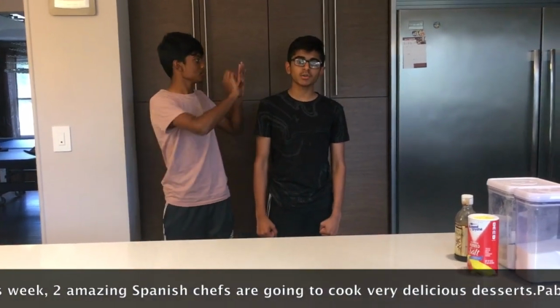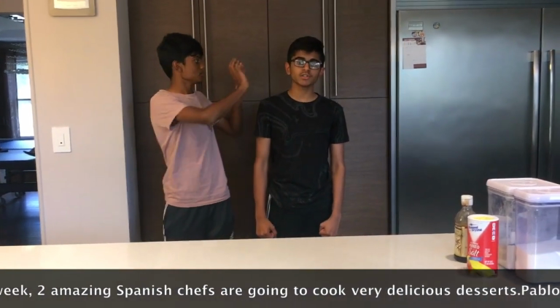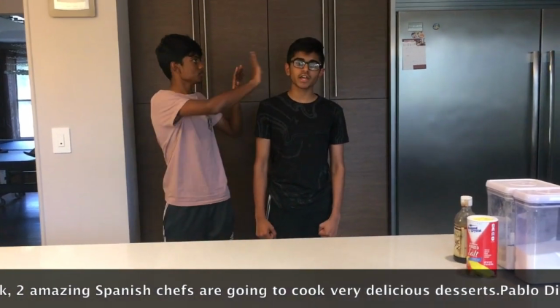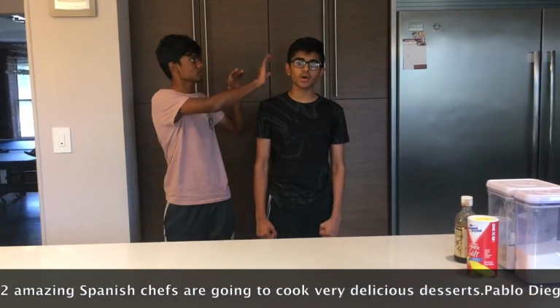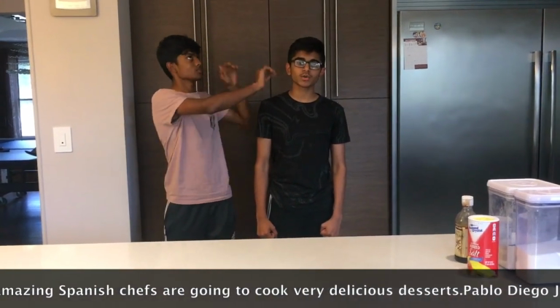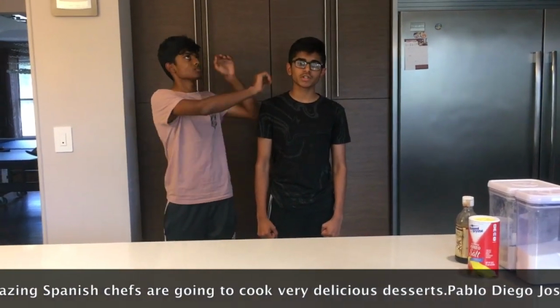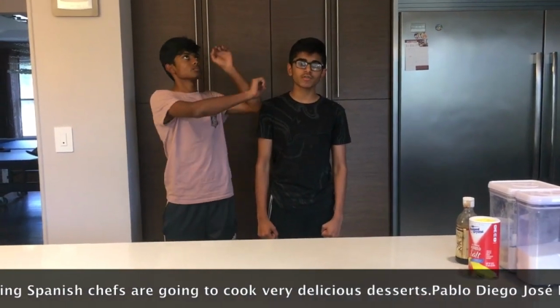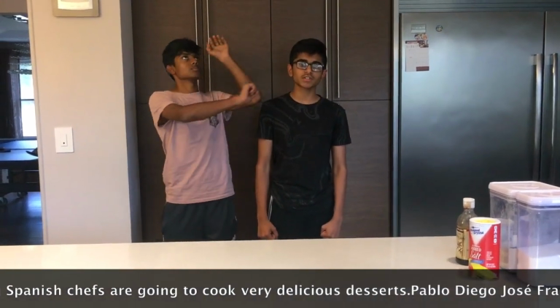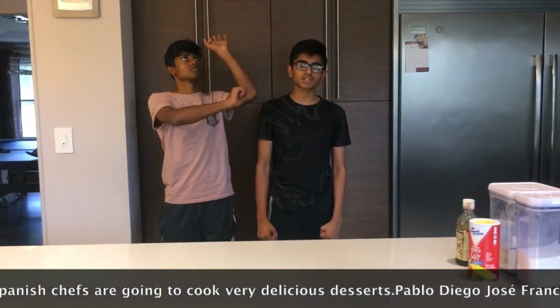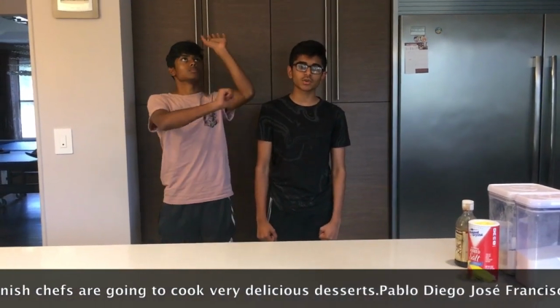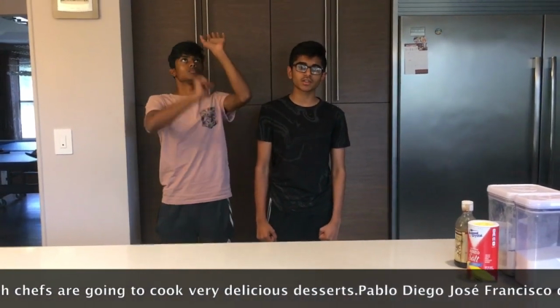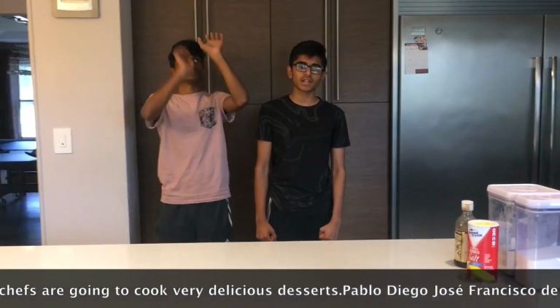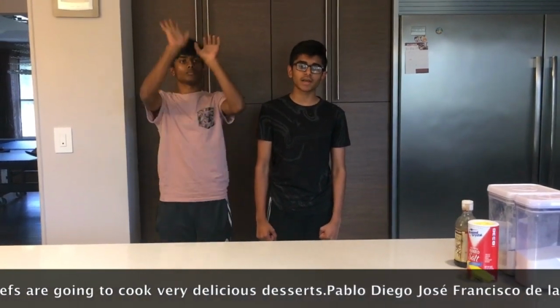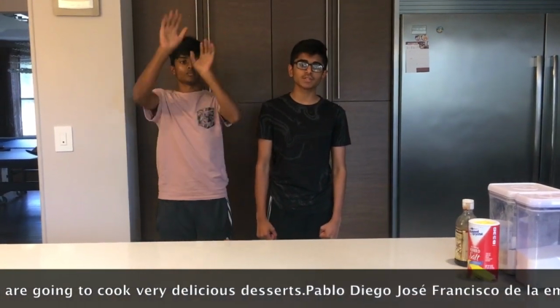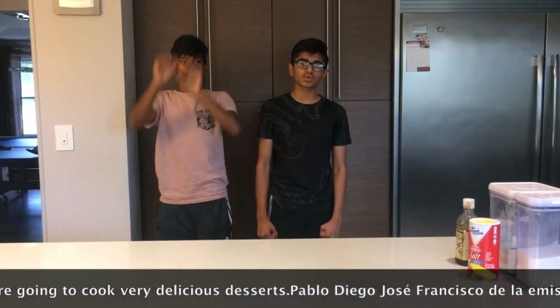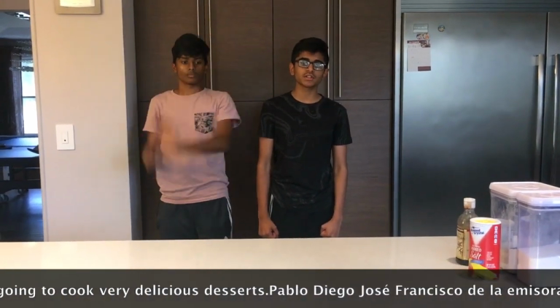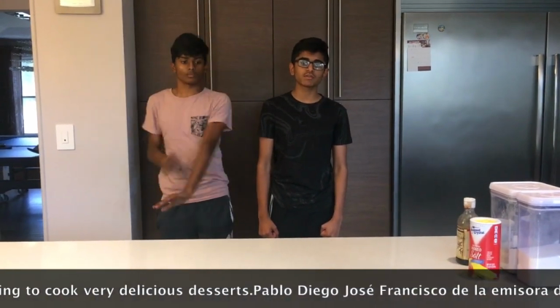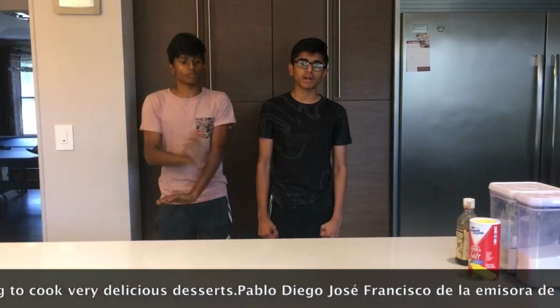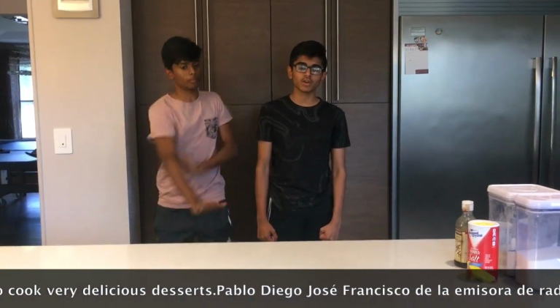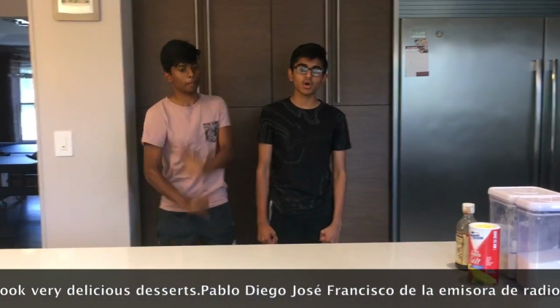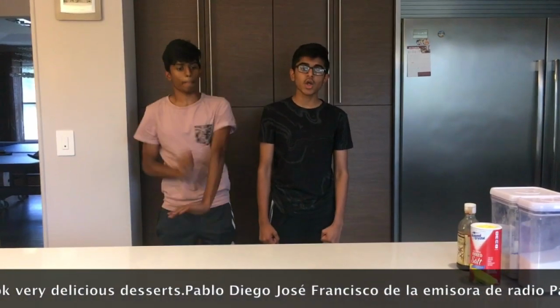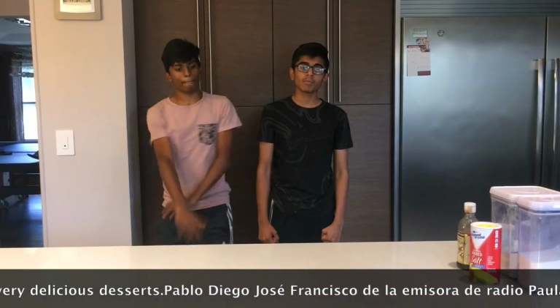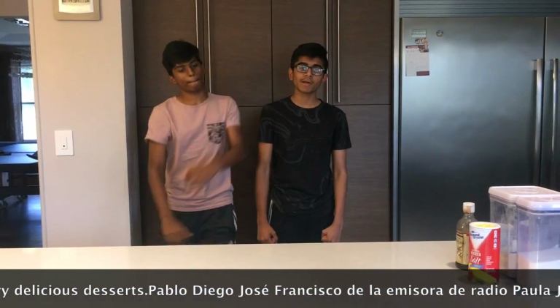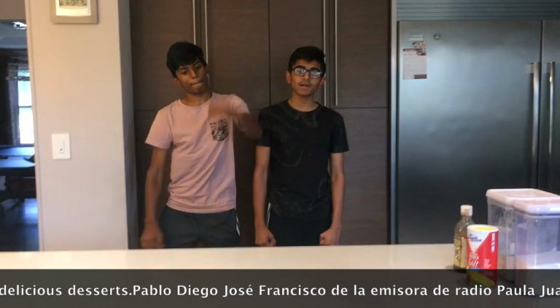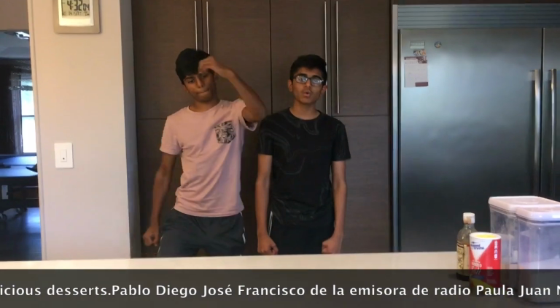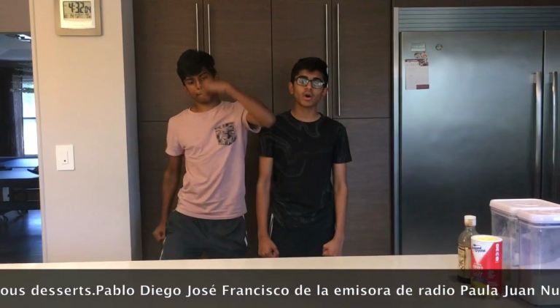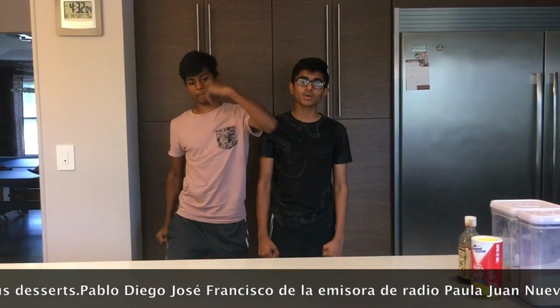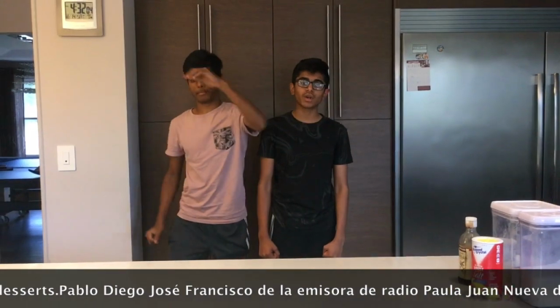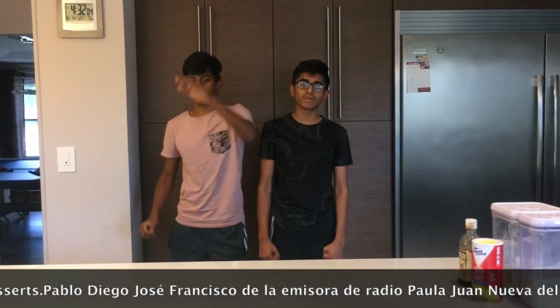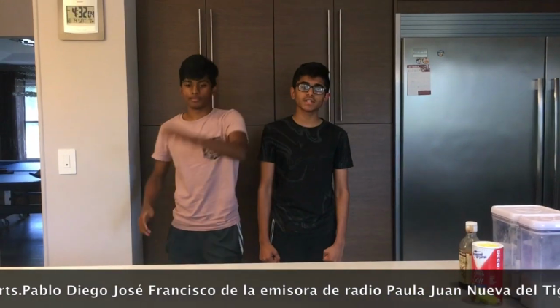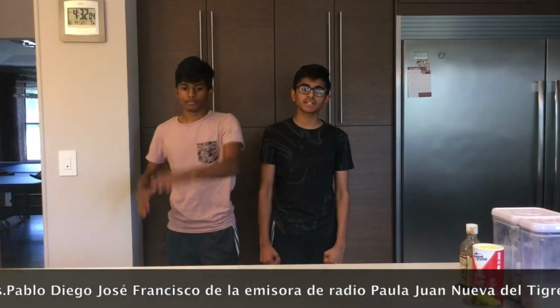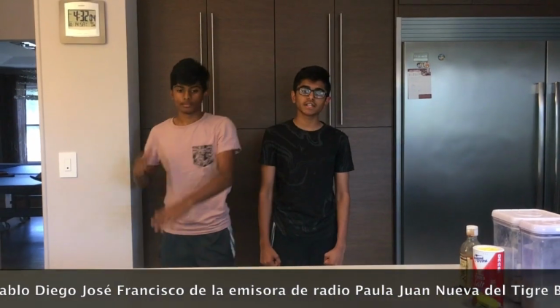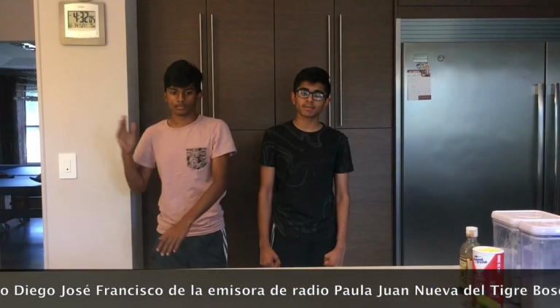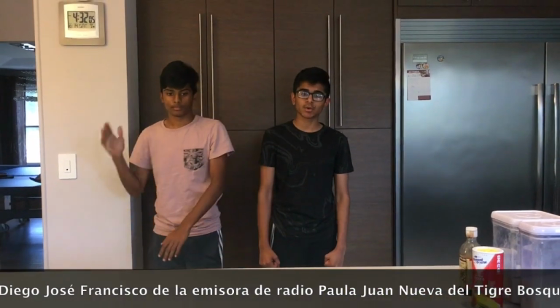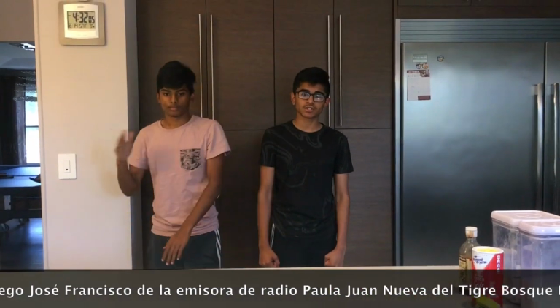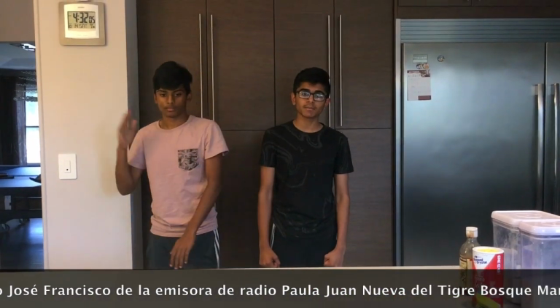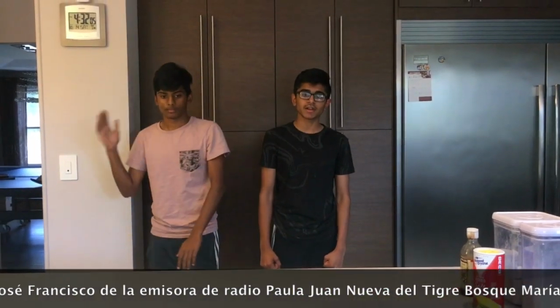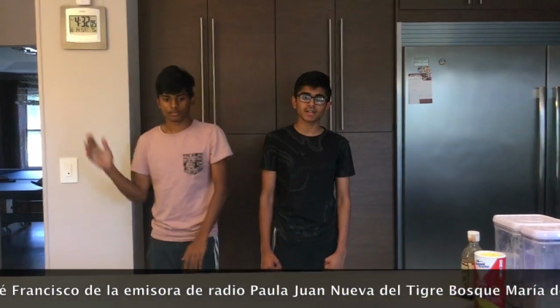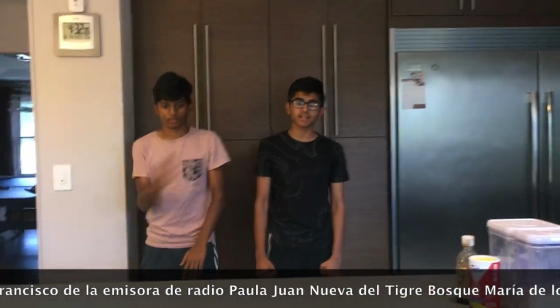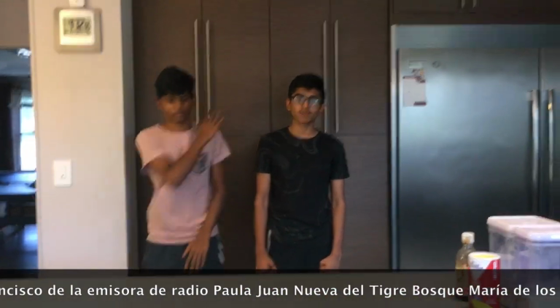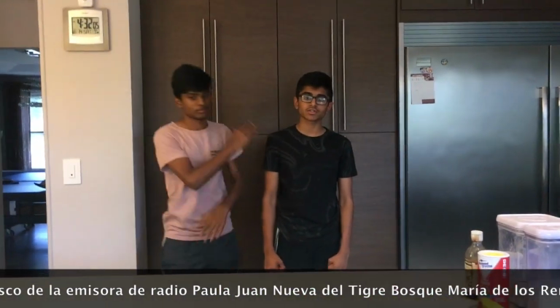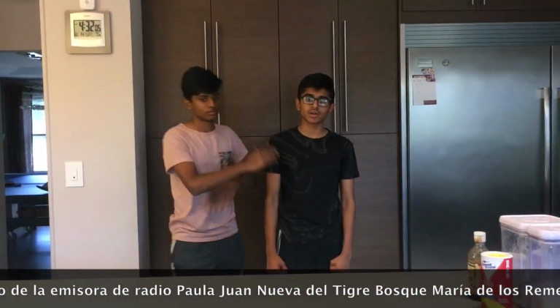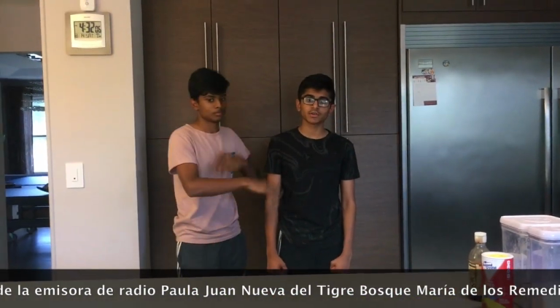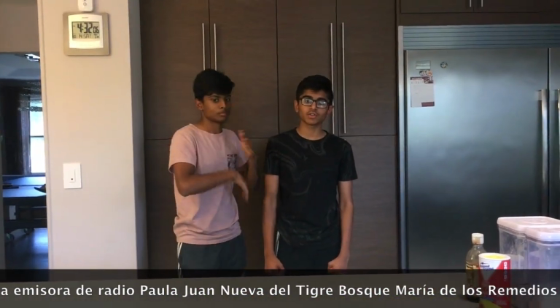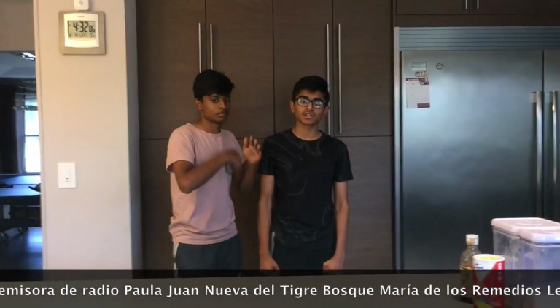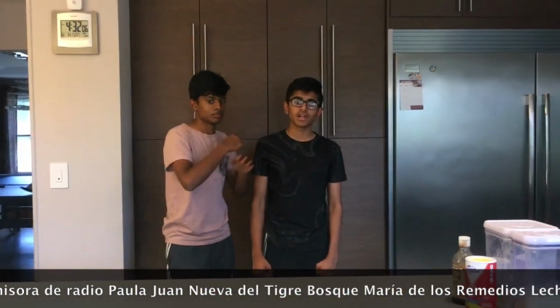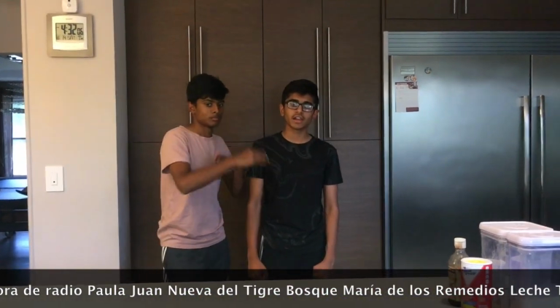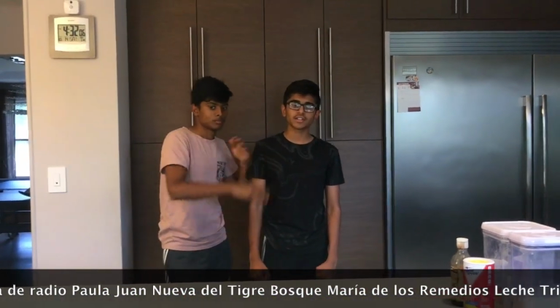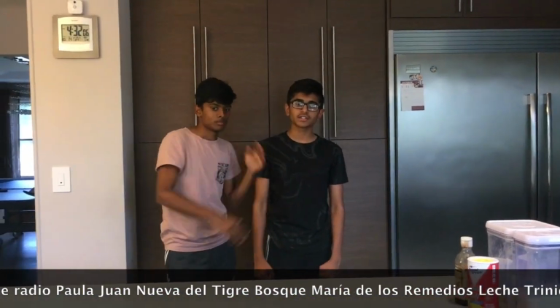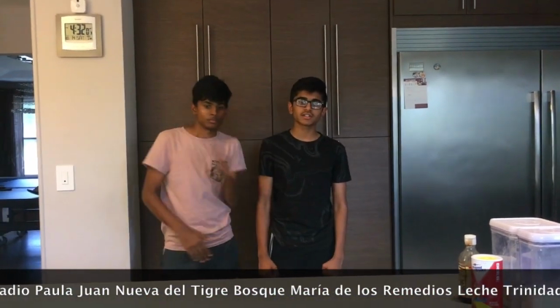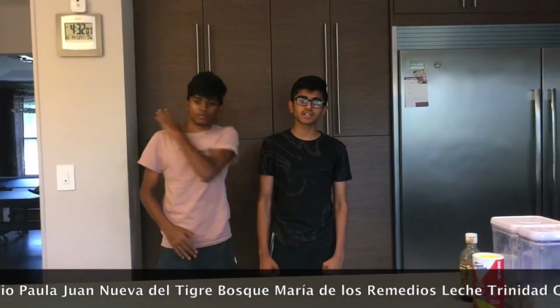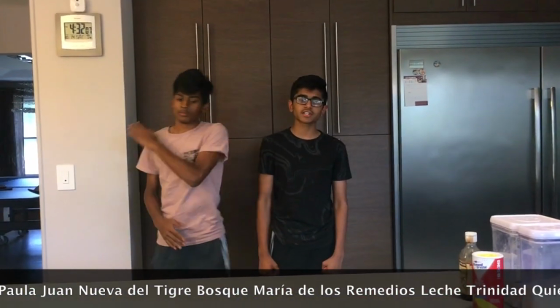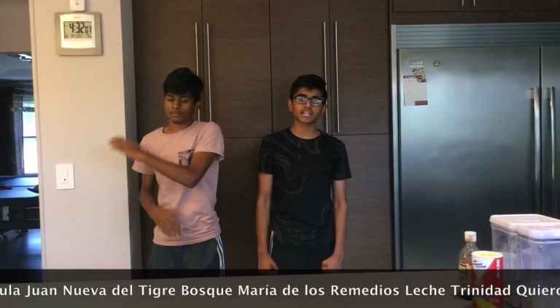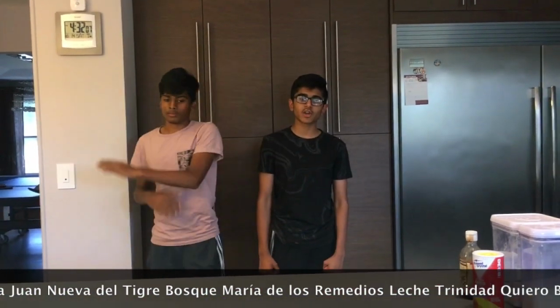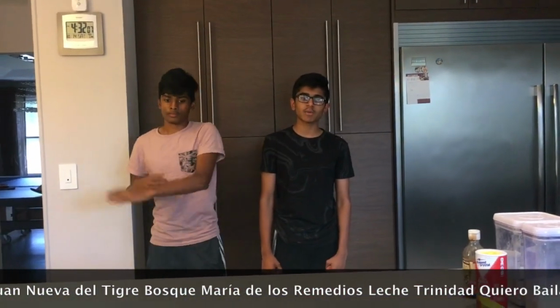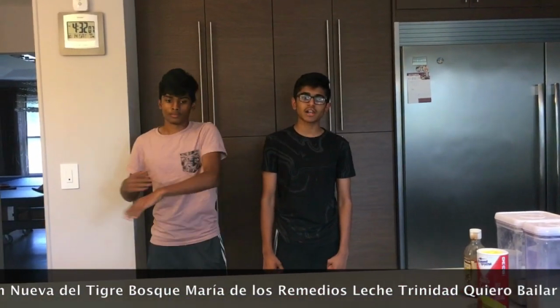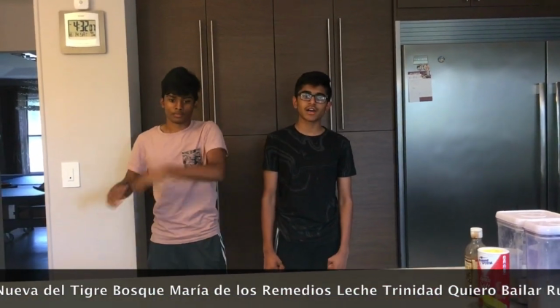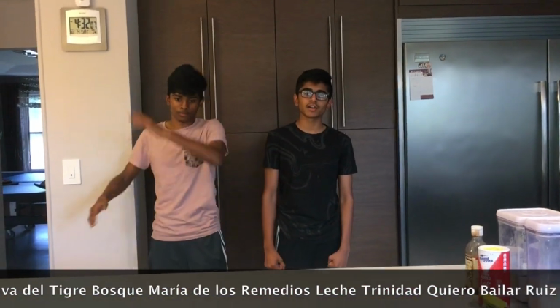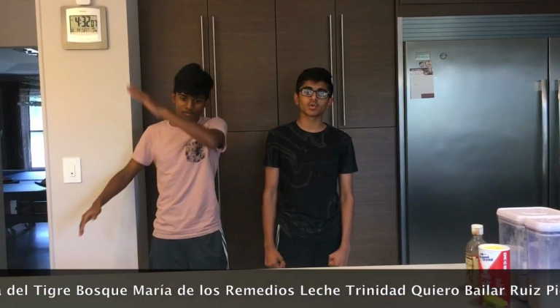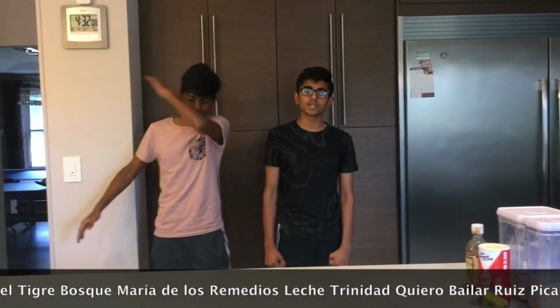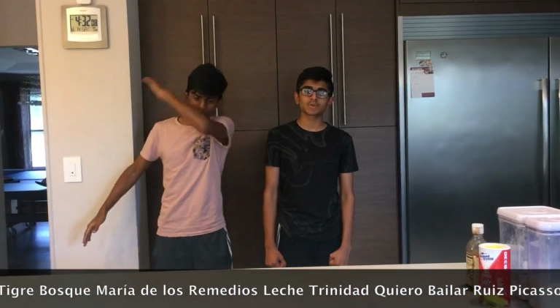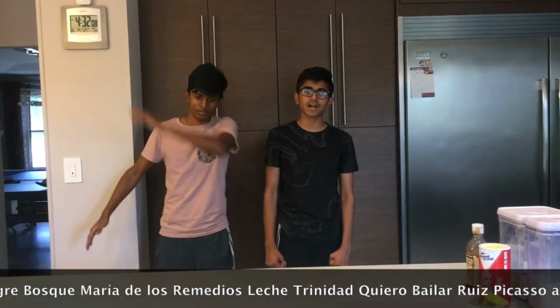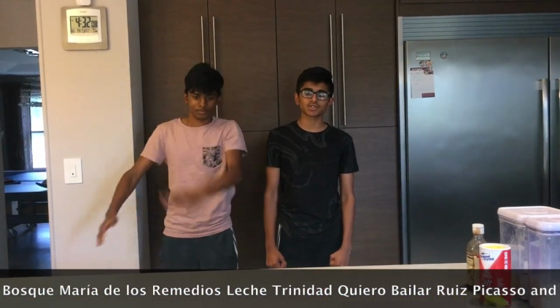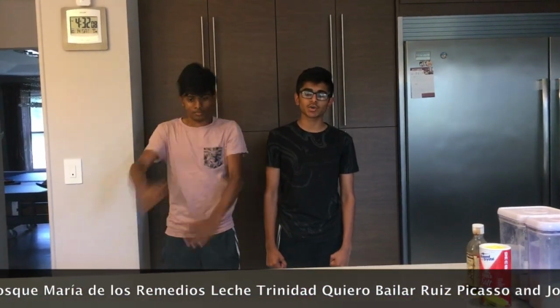Pablo Diego Jose Francisco de la Emisora de Radio. Paula Juan Nueva del Tigre, Bosque María de Los Ramidos. Leche Trinidad, Quiero Bailar, Luis Picasso.